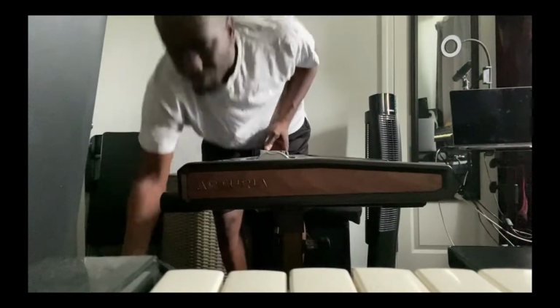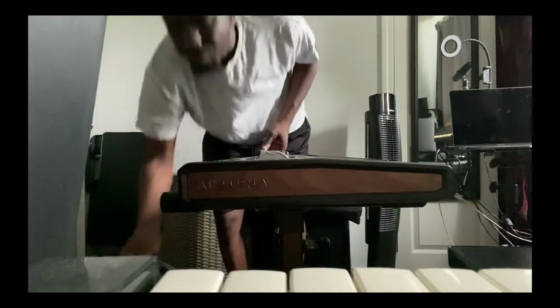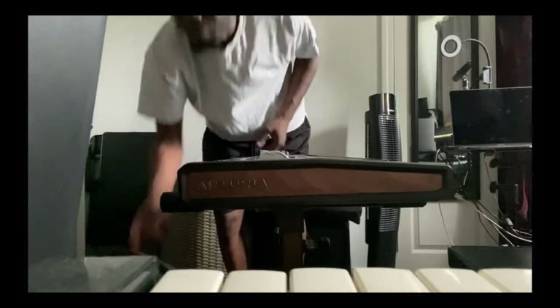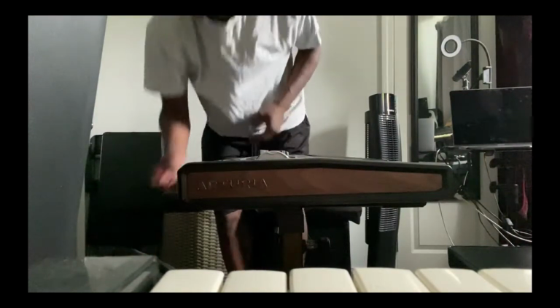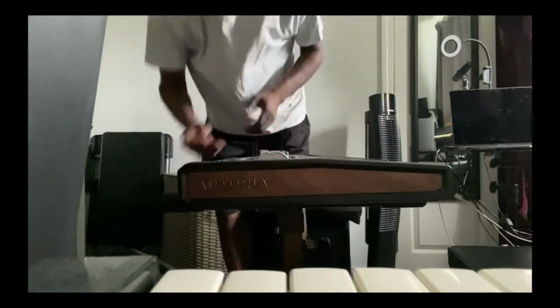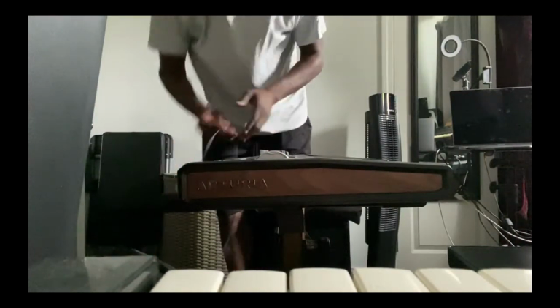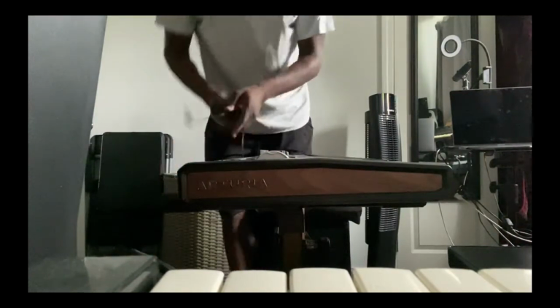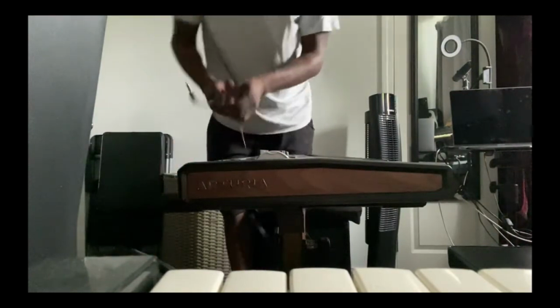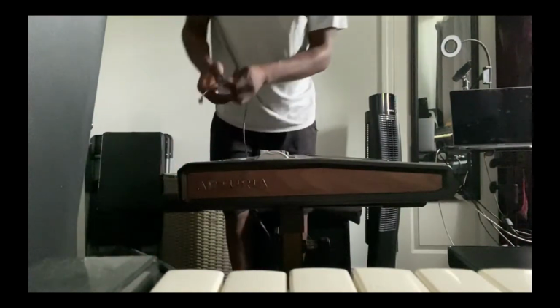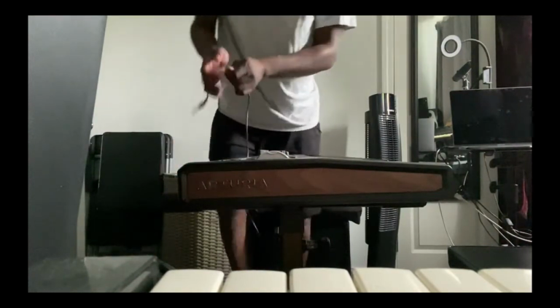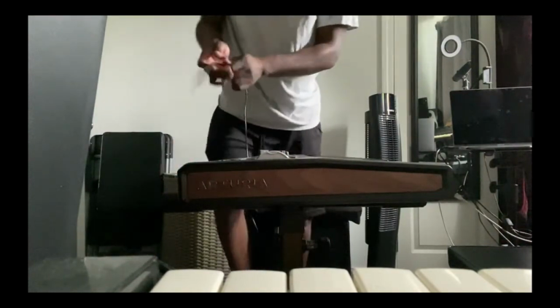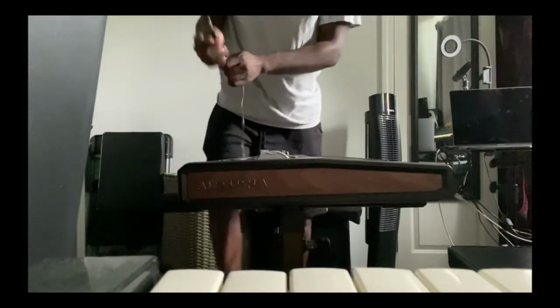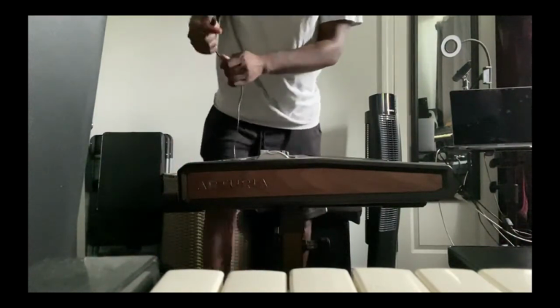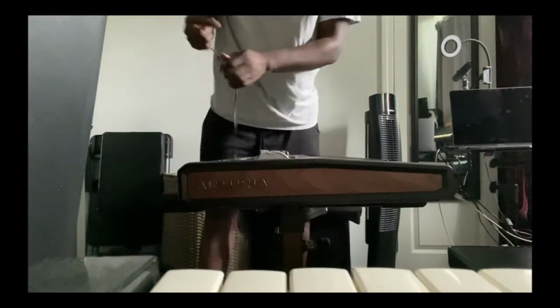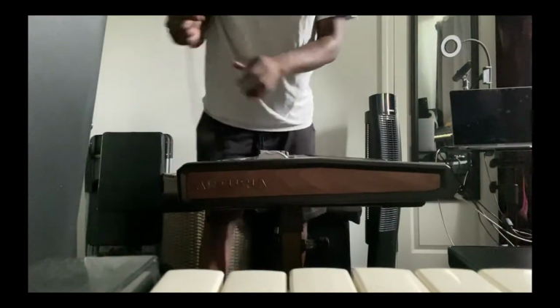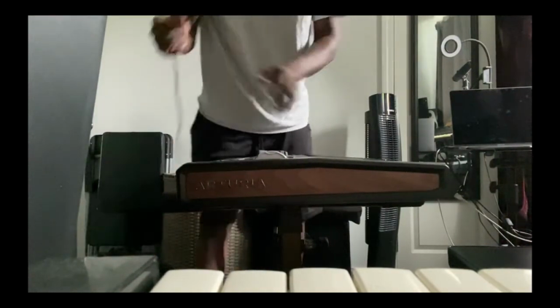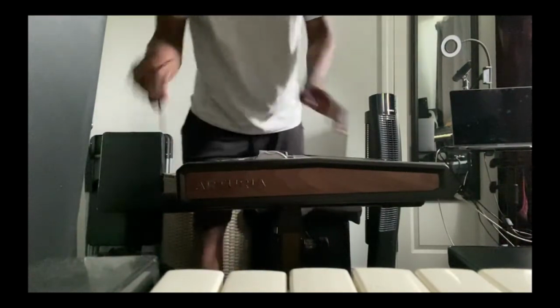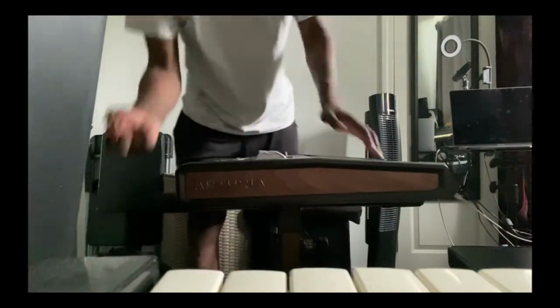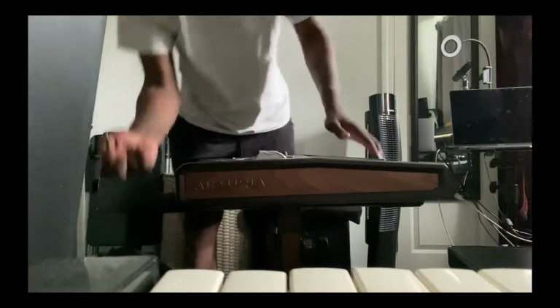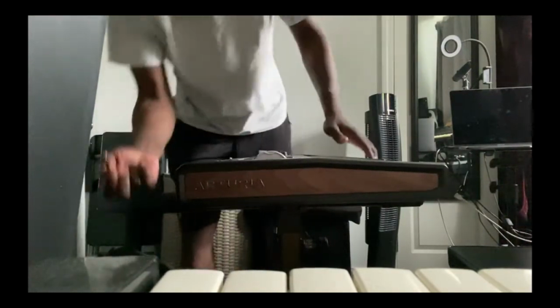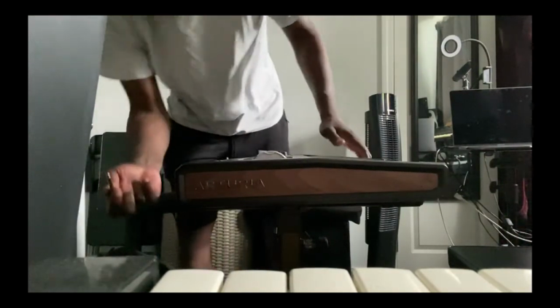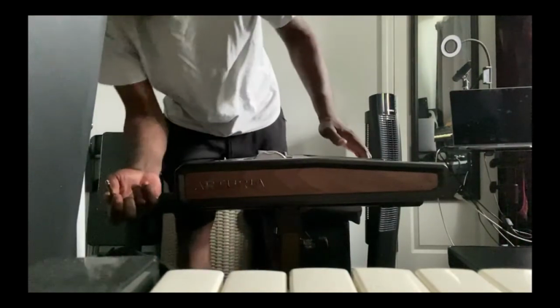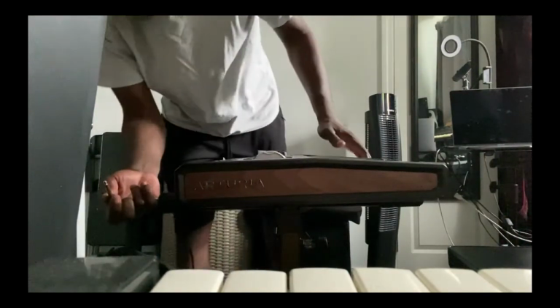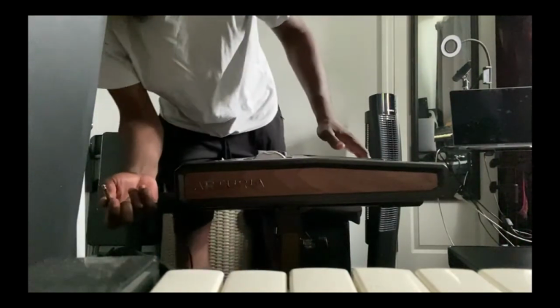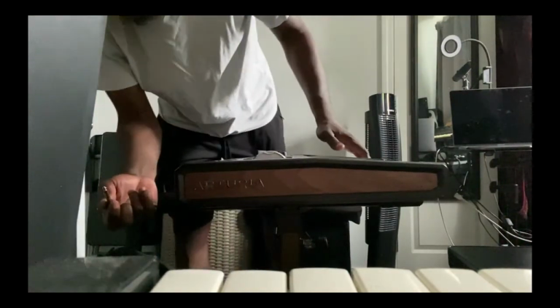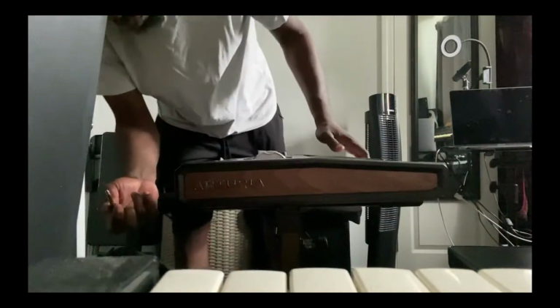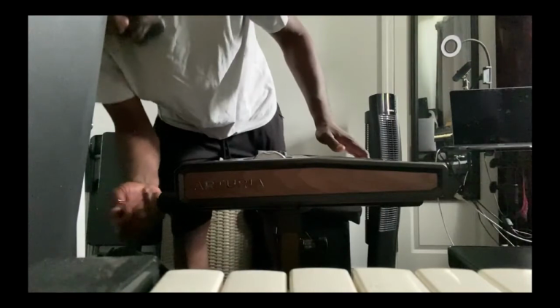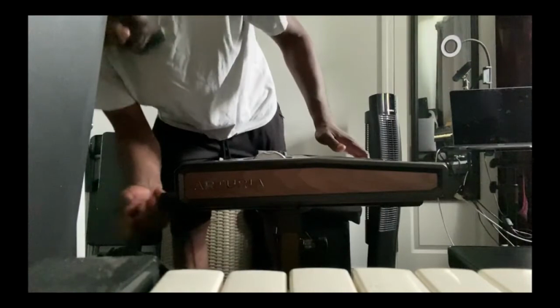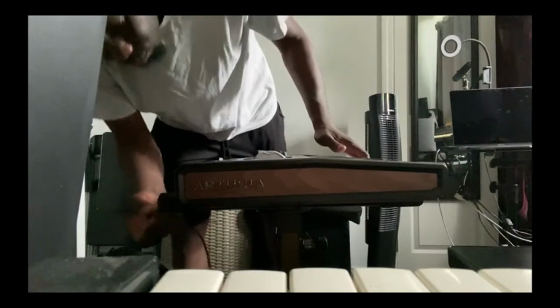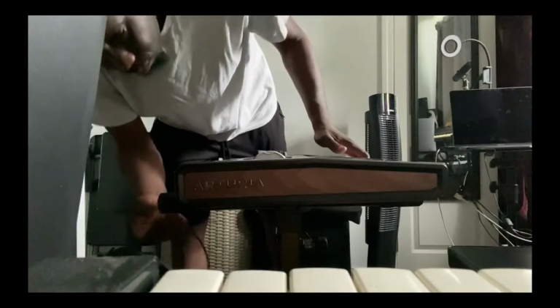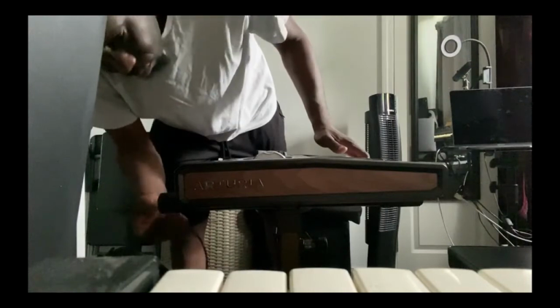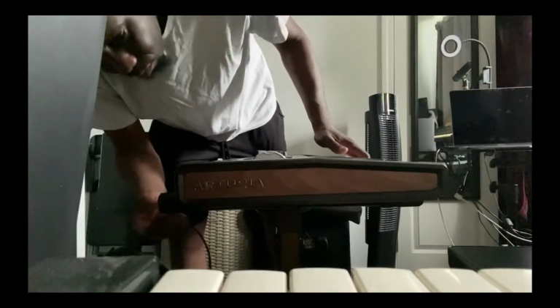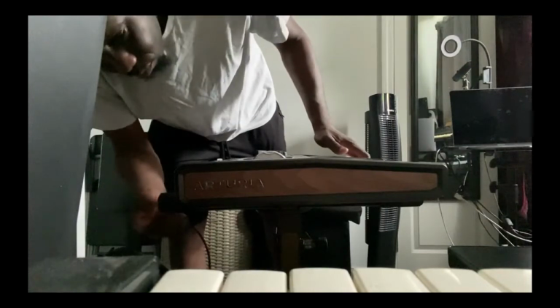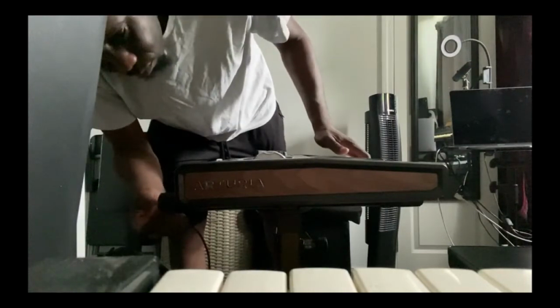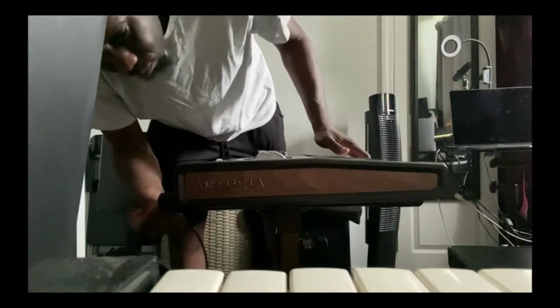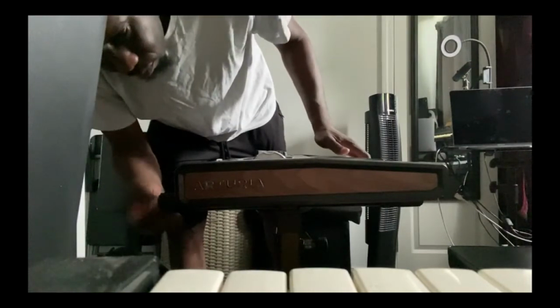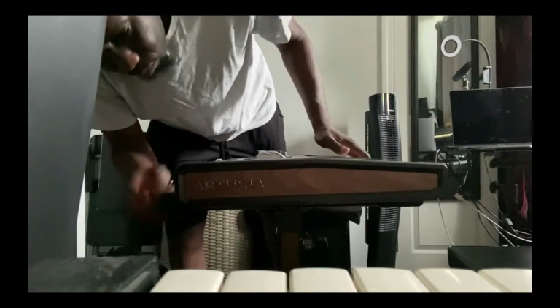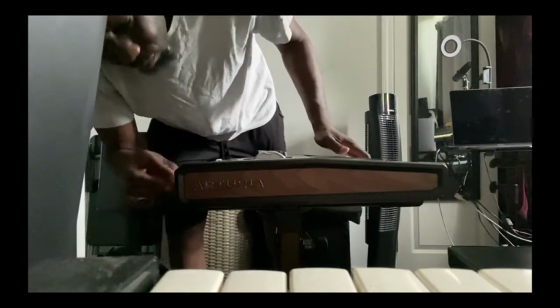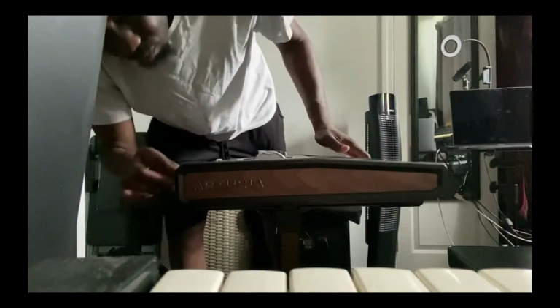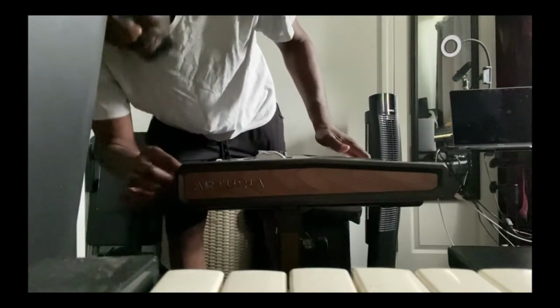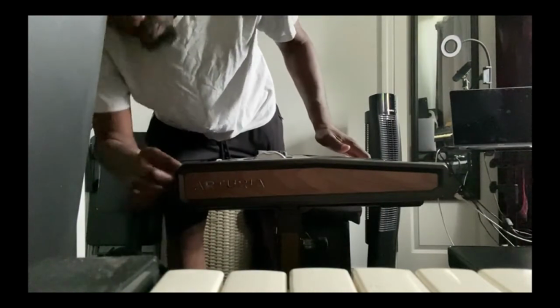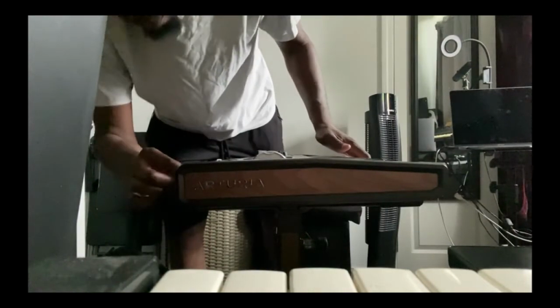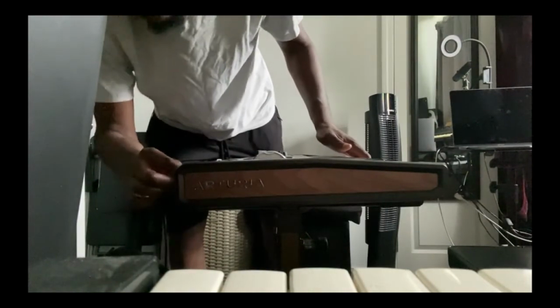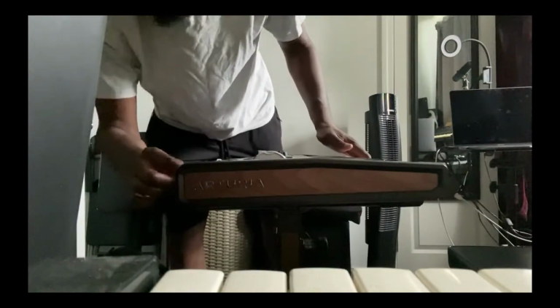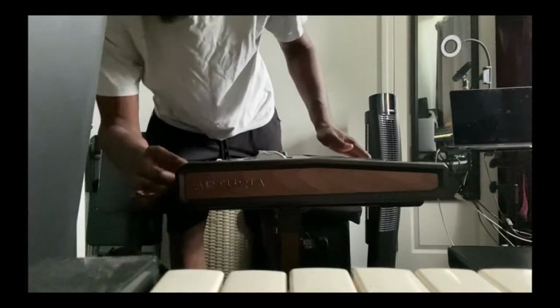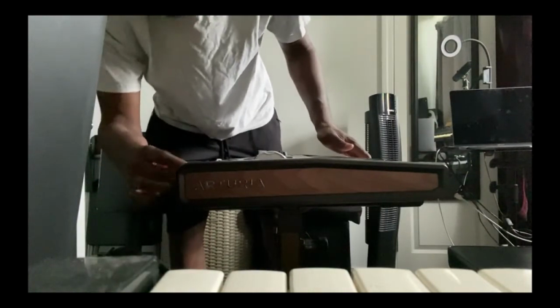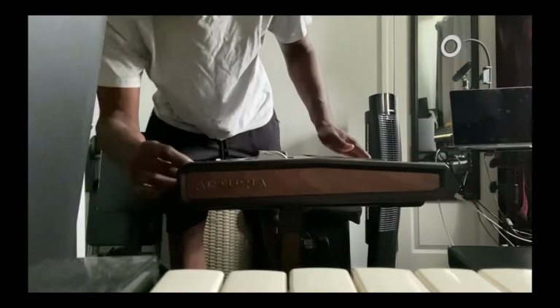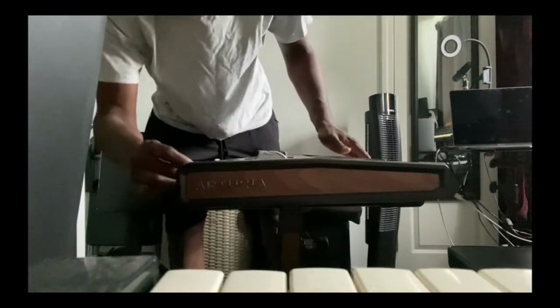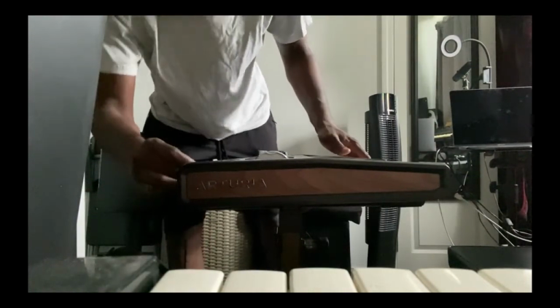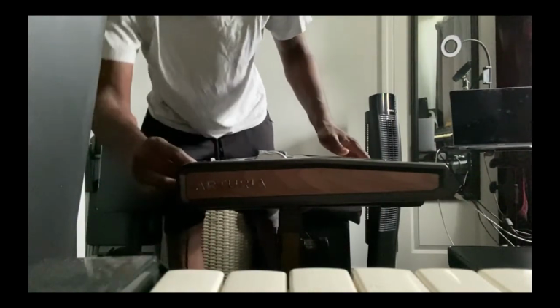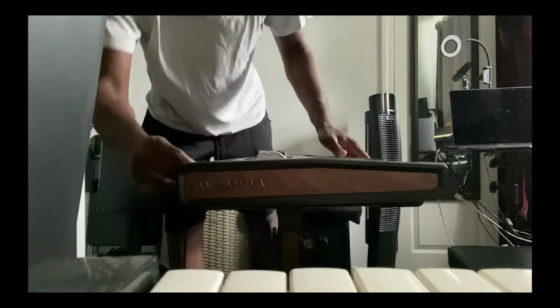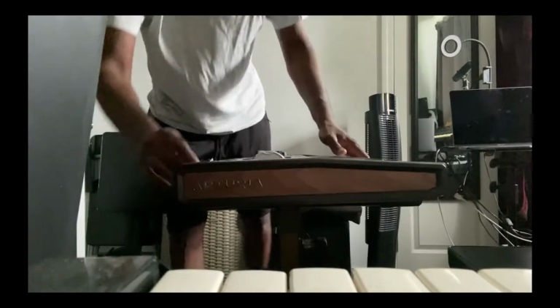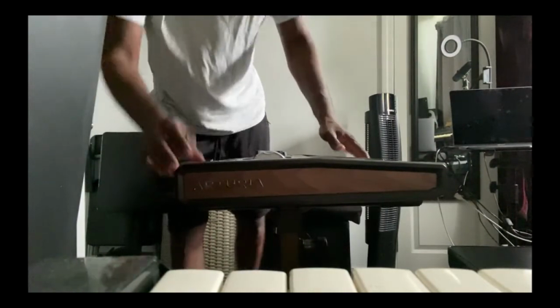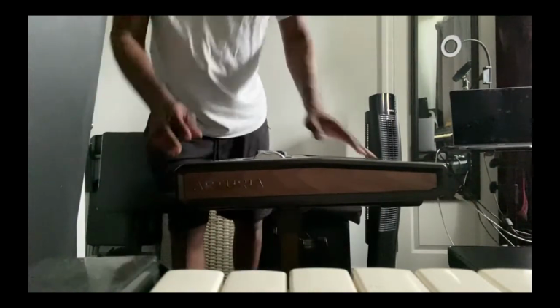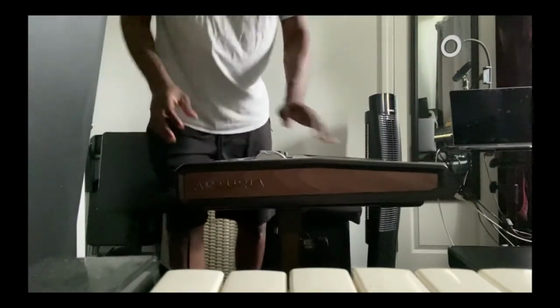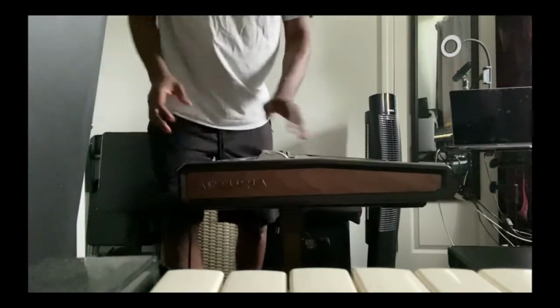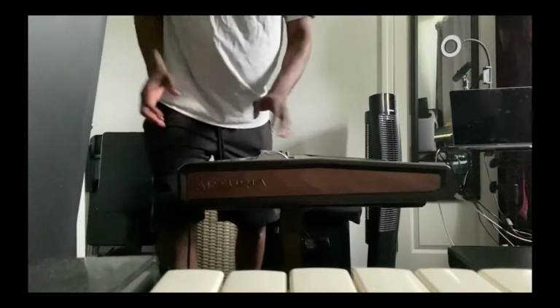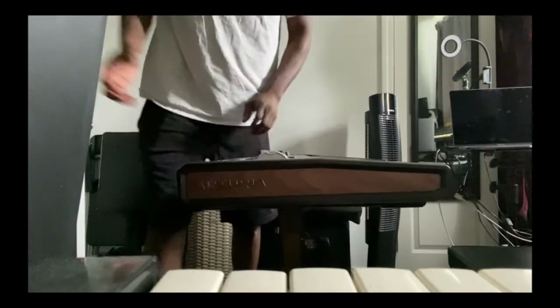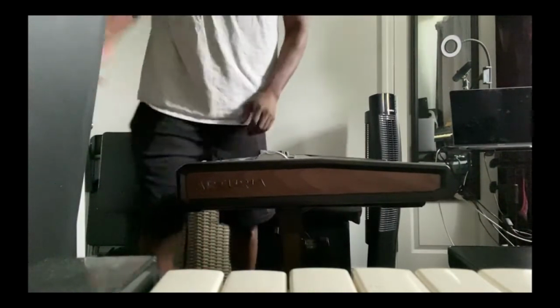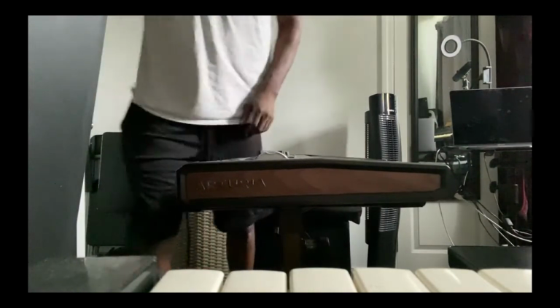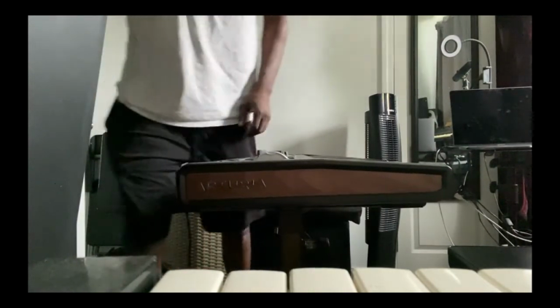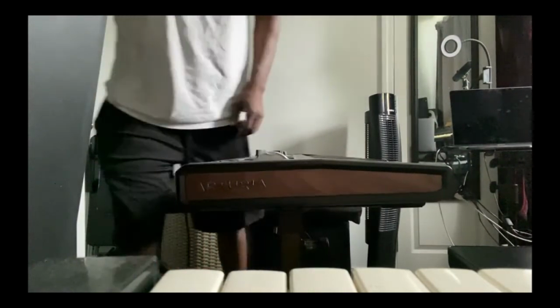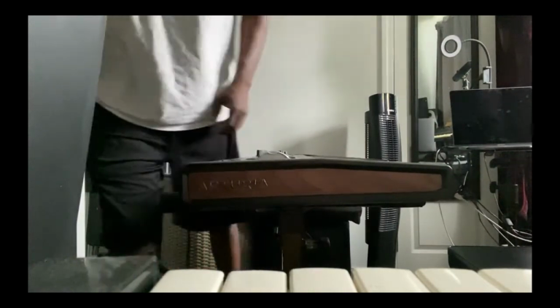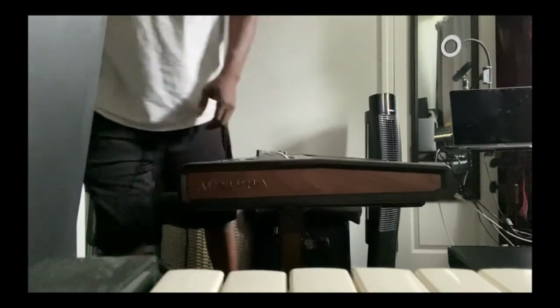I have my damper pedal. This is a small box — there's nothing crazy.